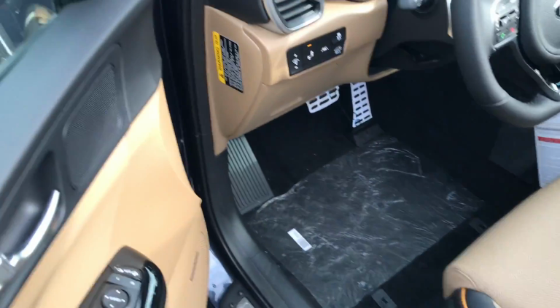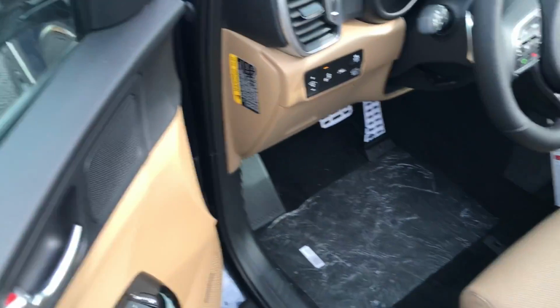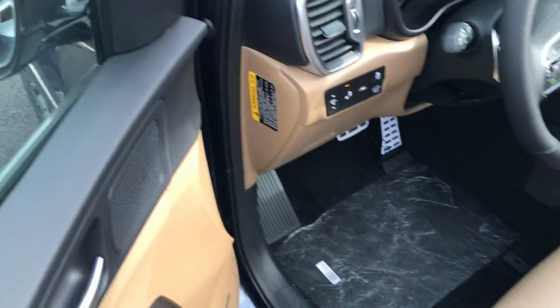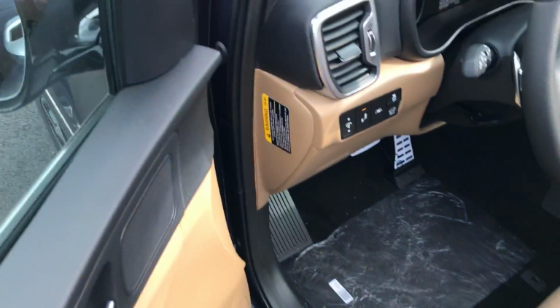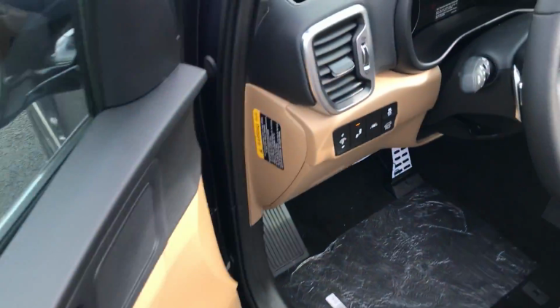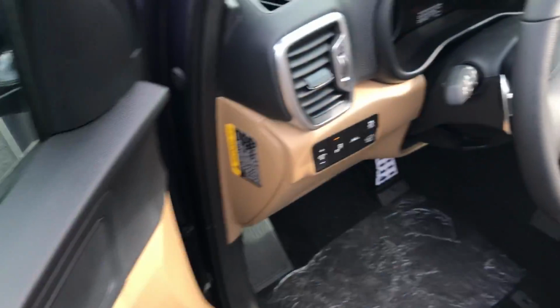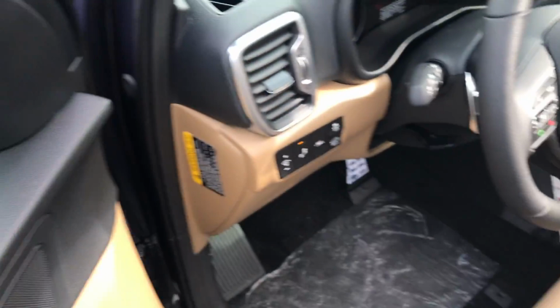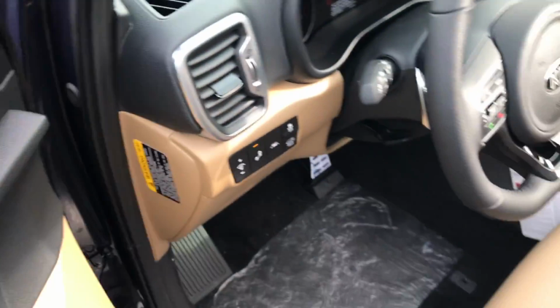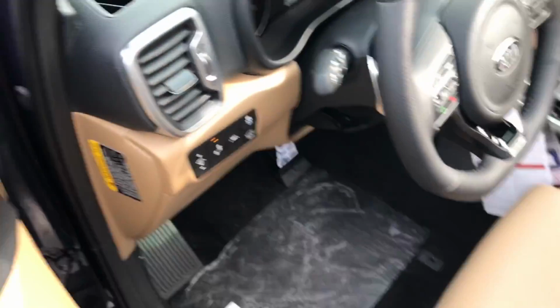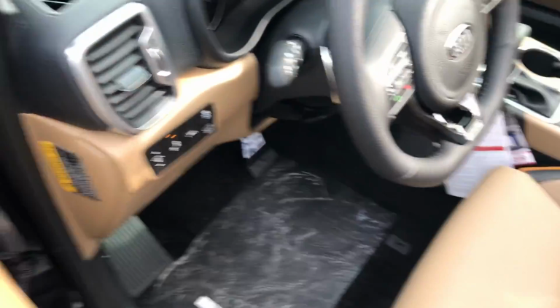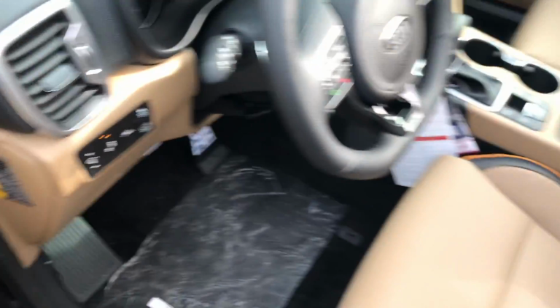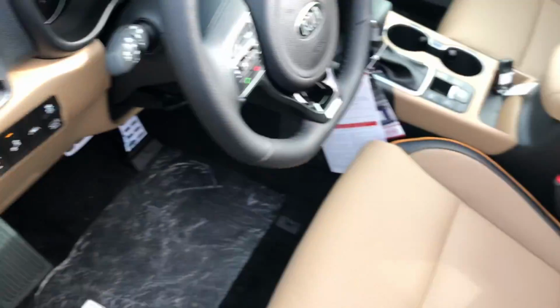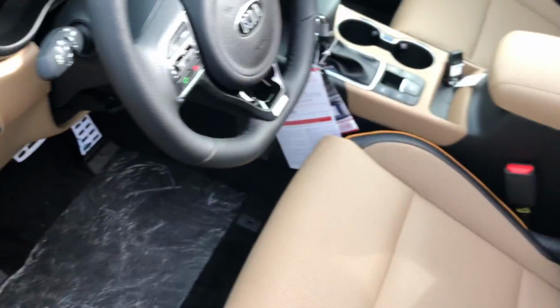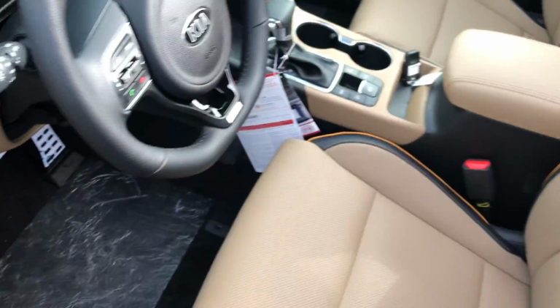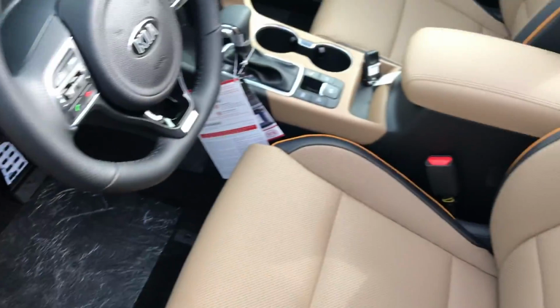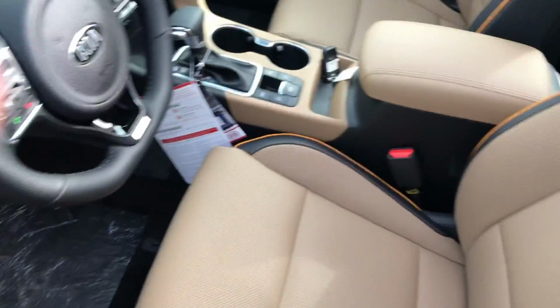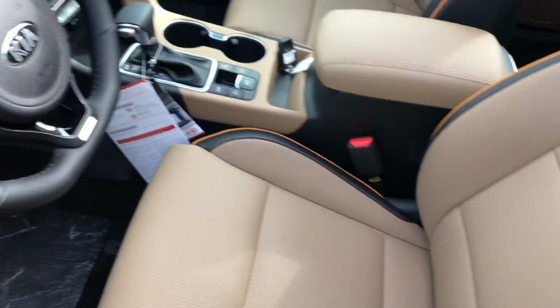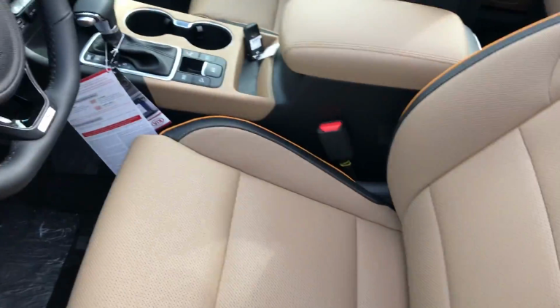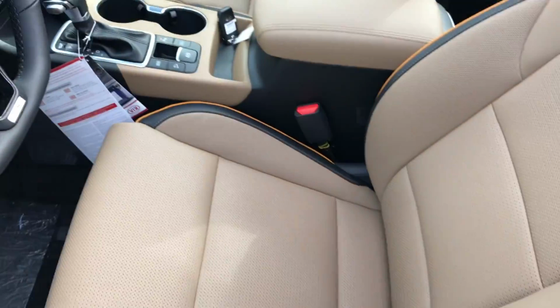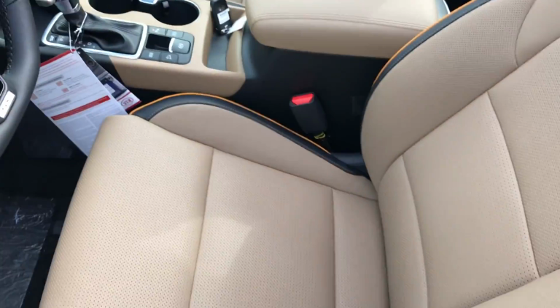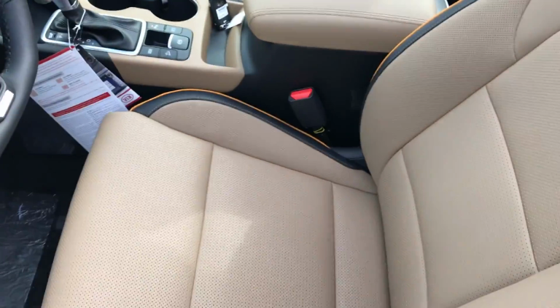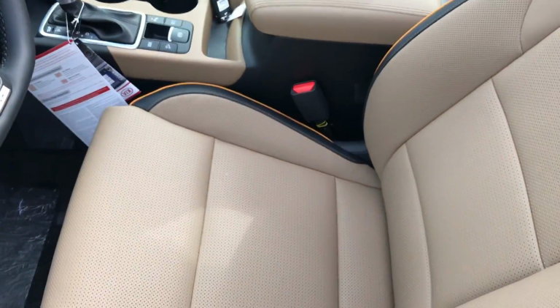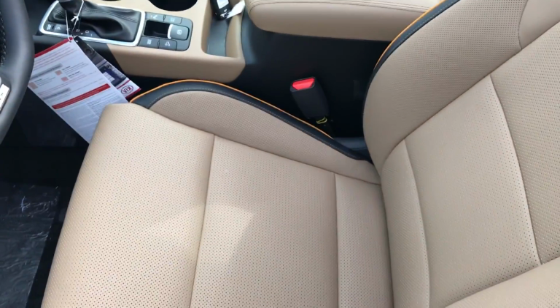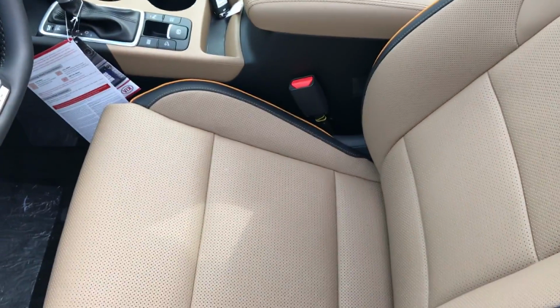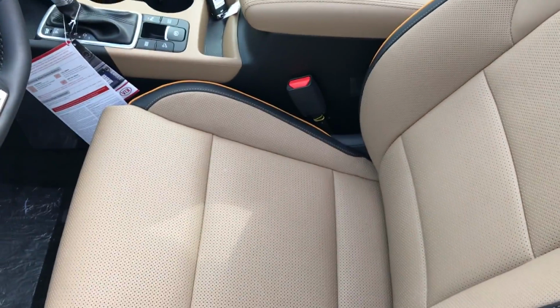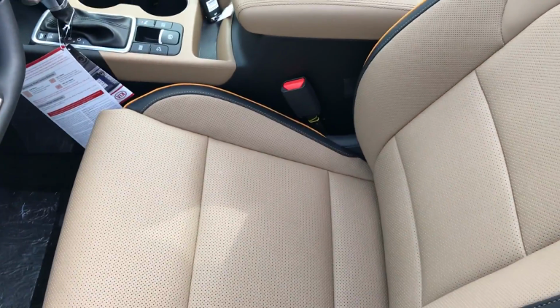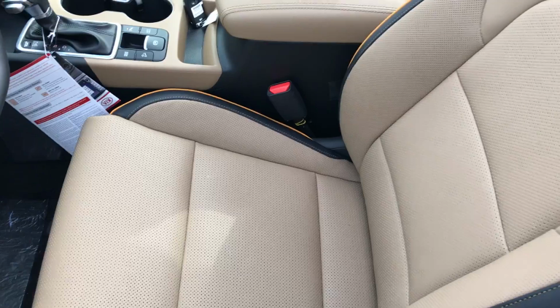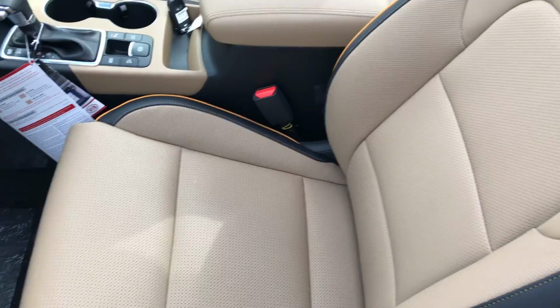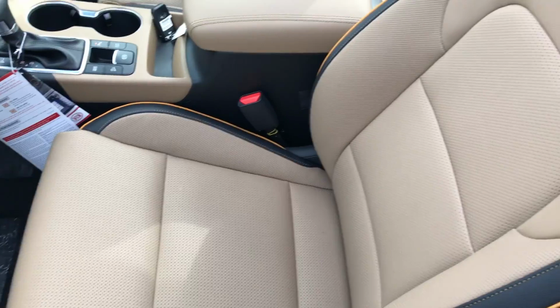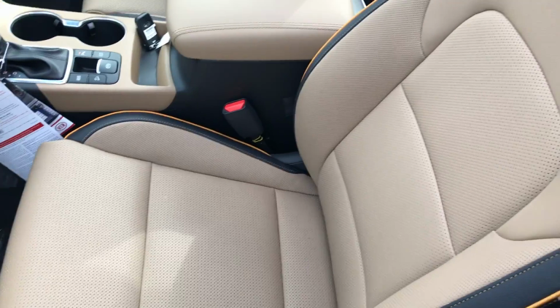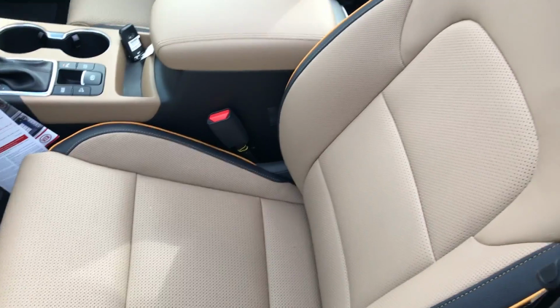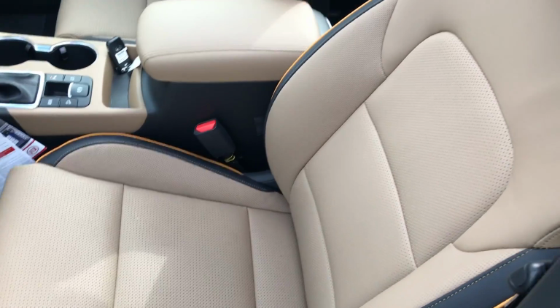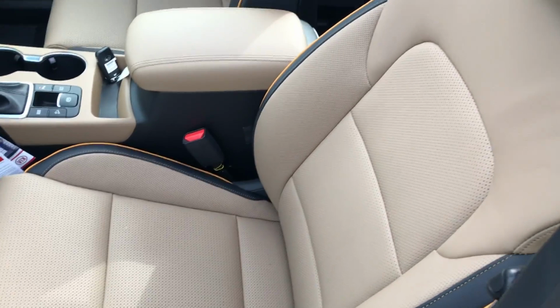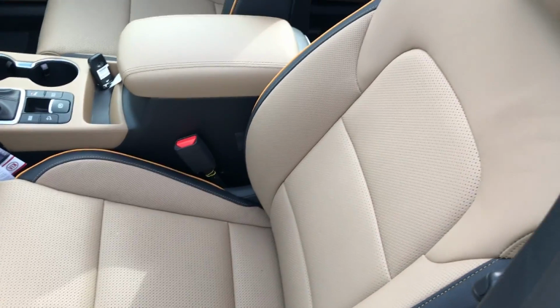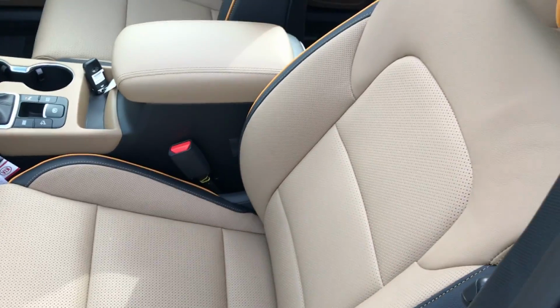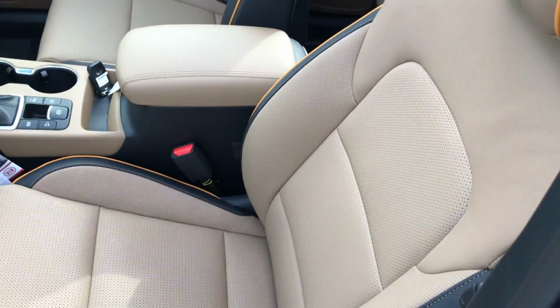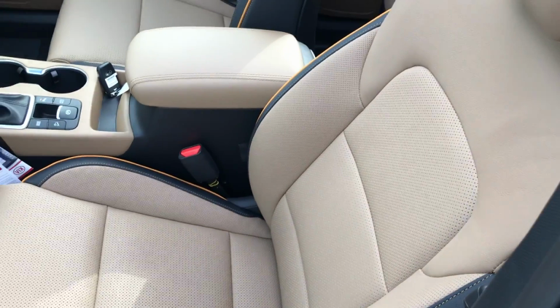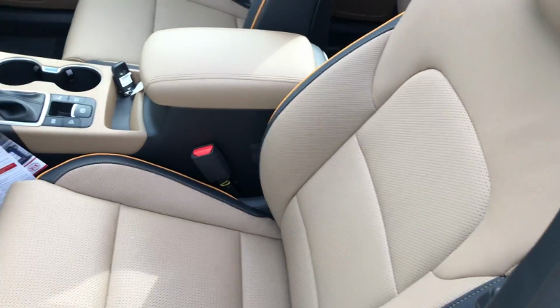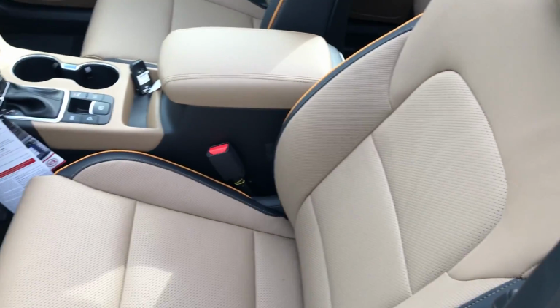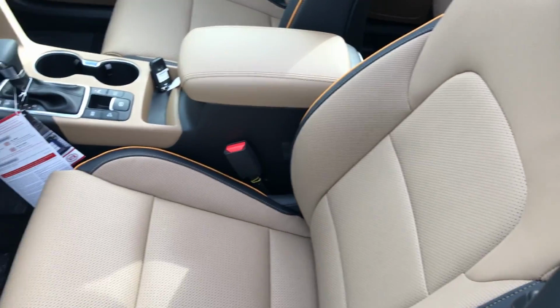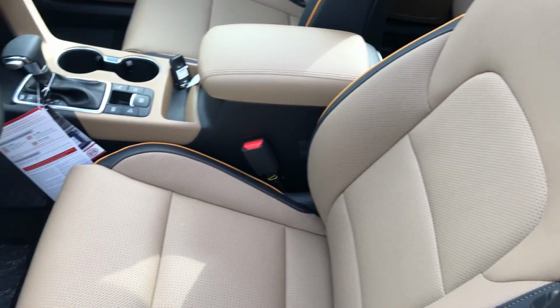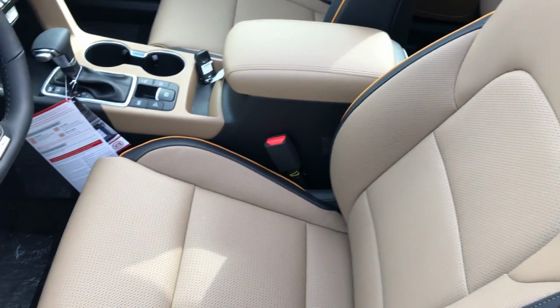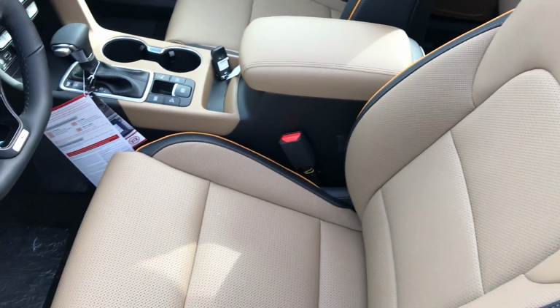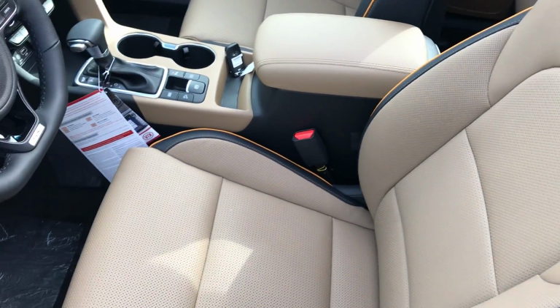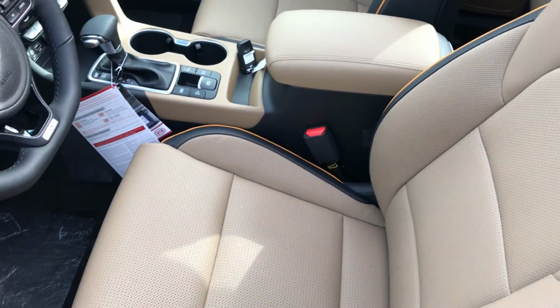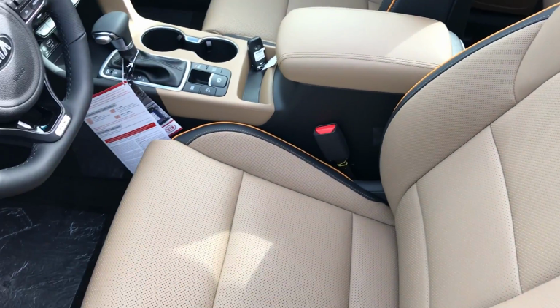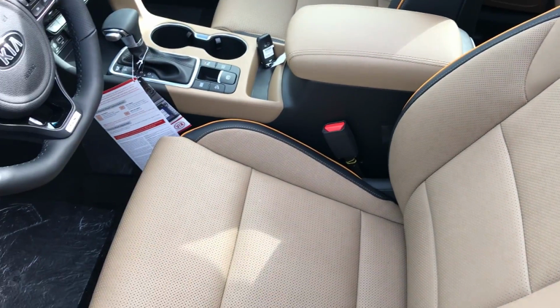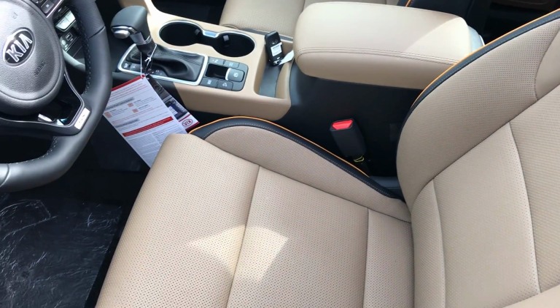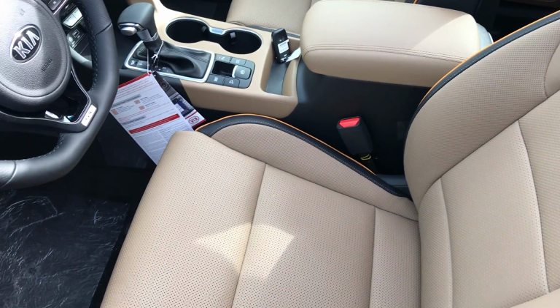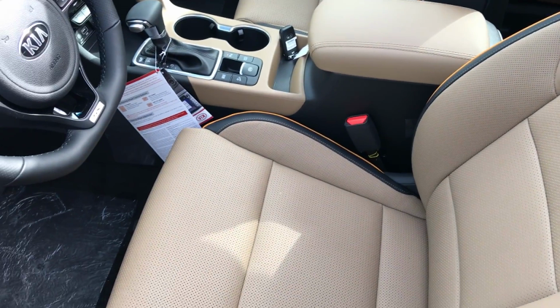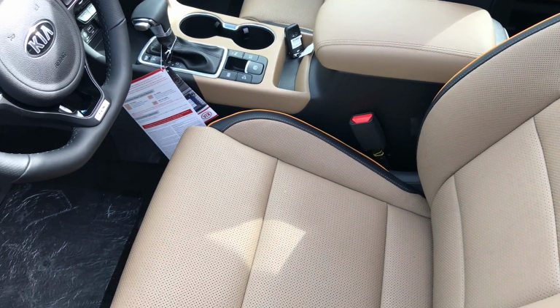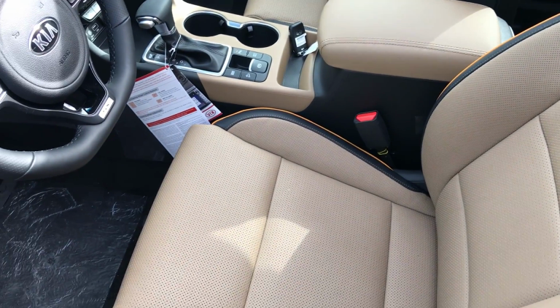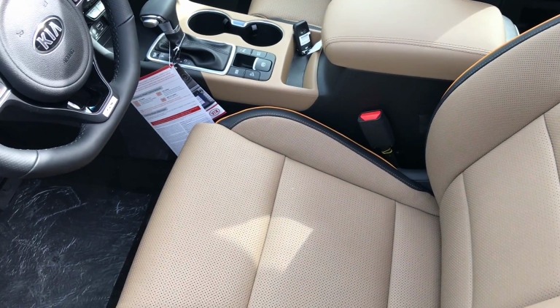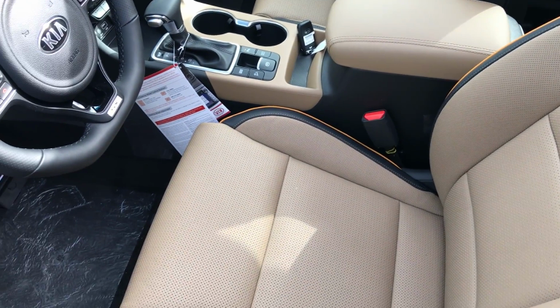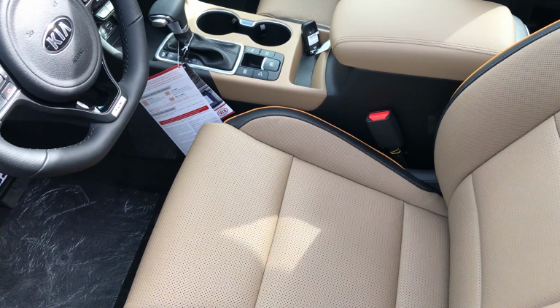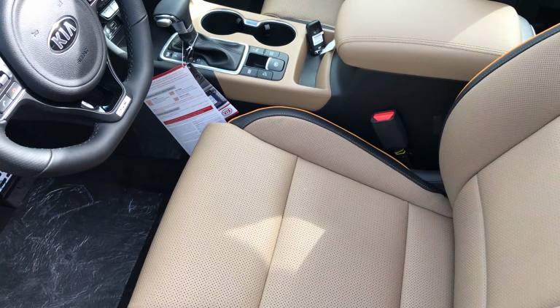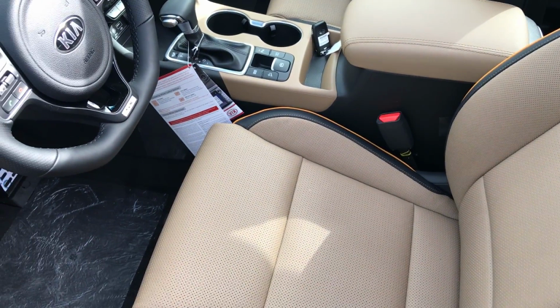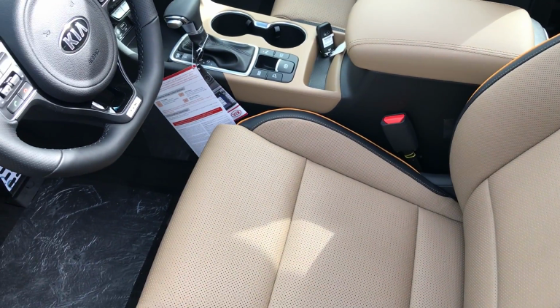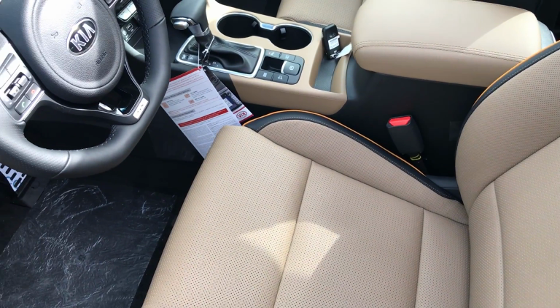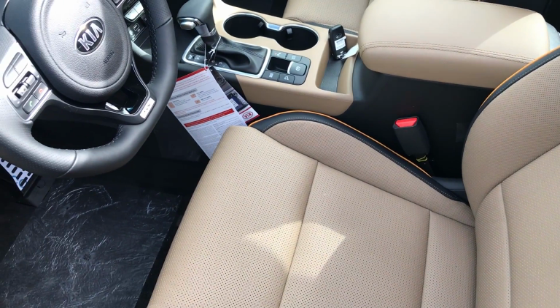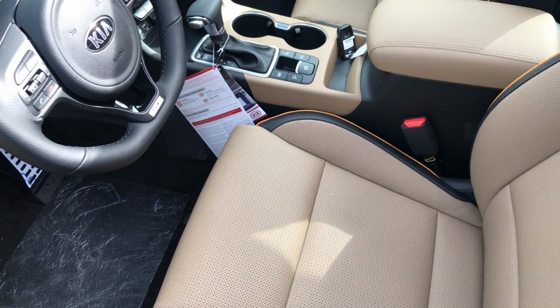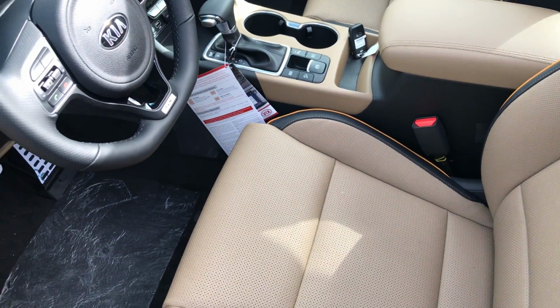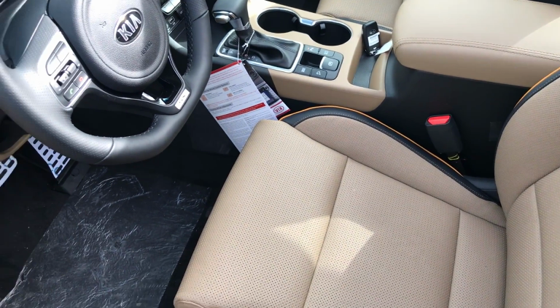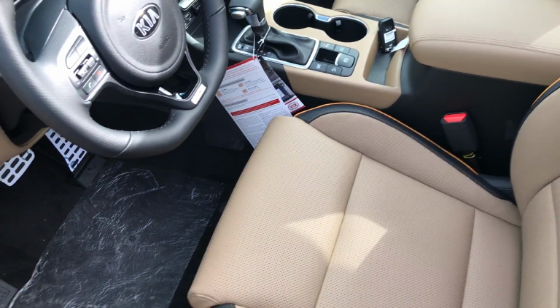Inside you'll find that this vehicle comes with a camel interior. It's also available in black or gray.